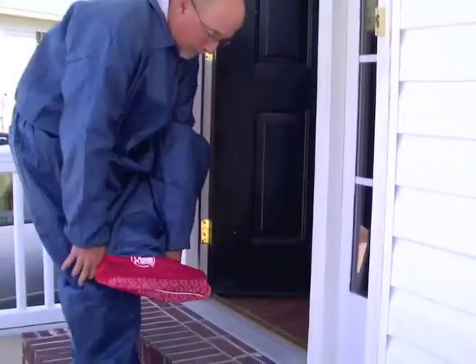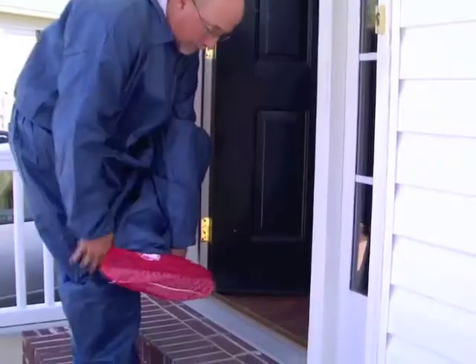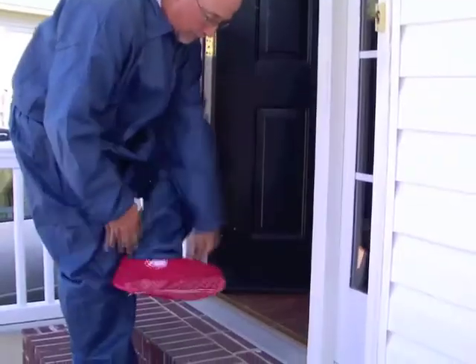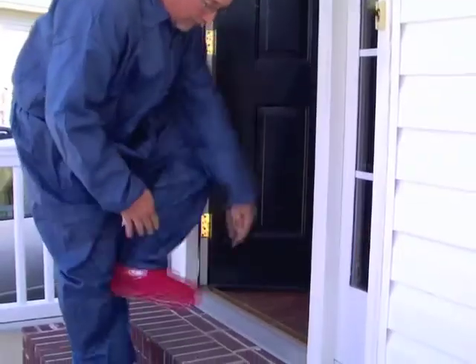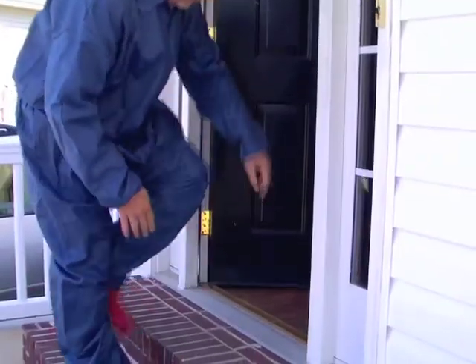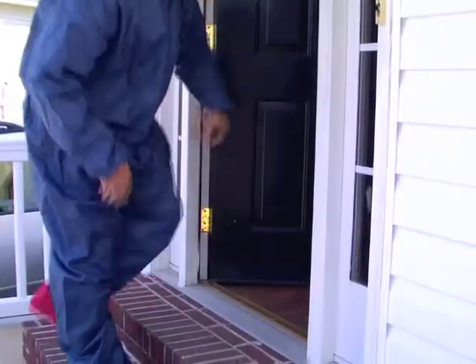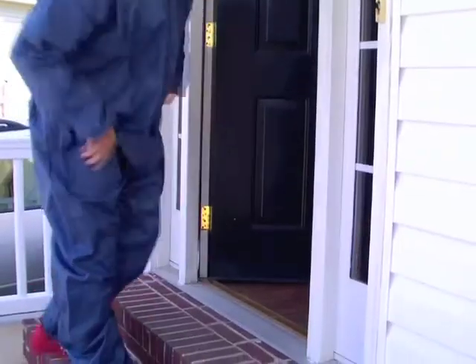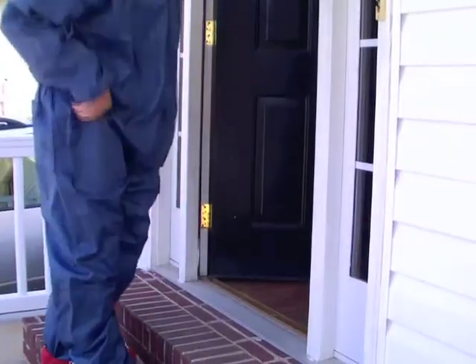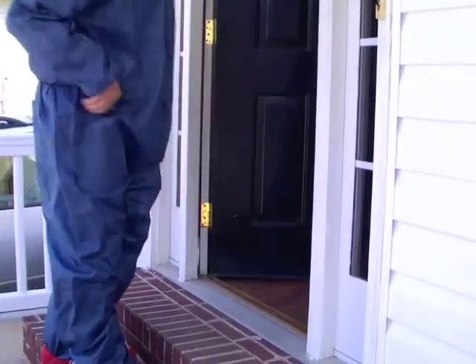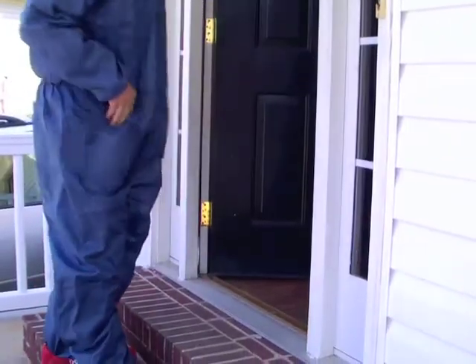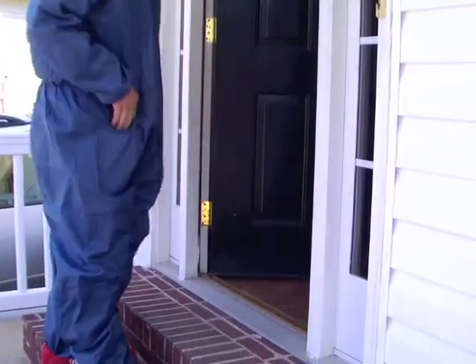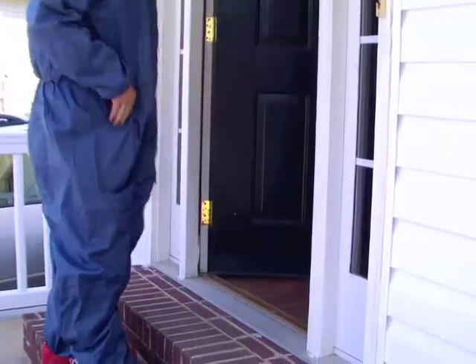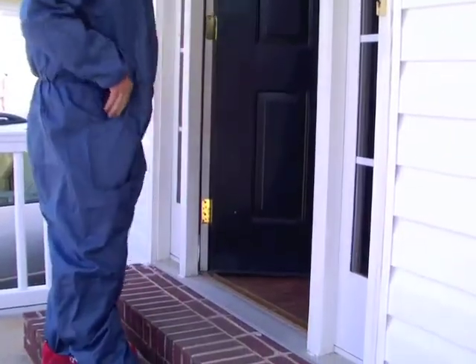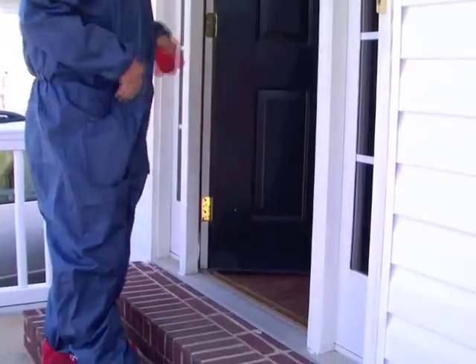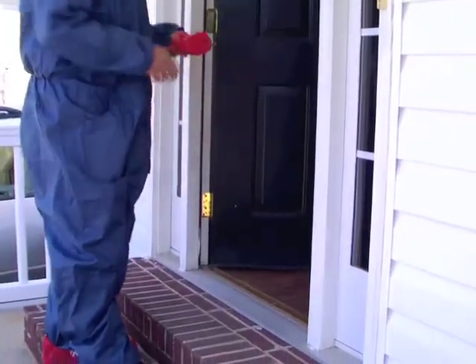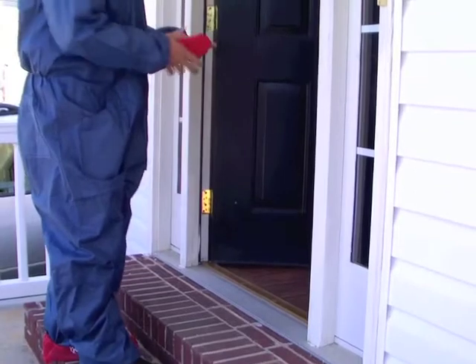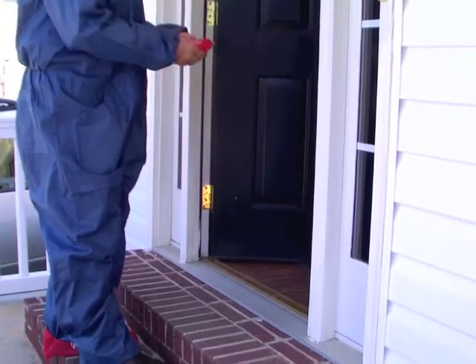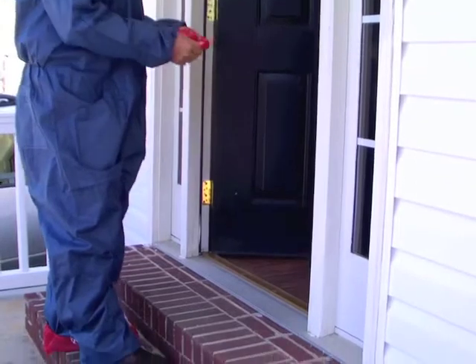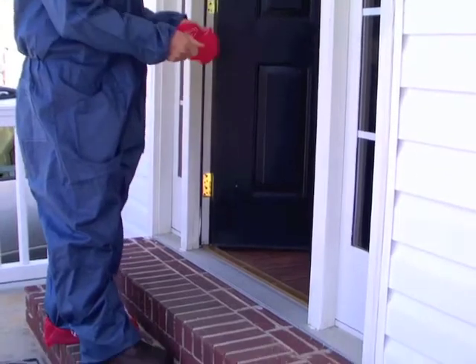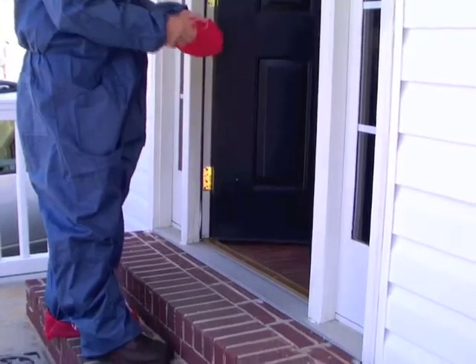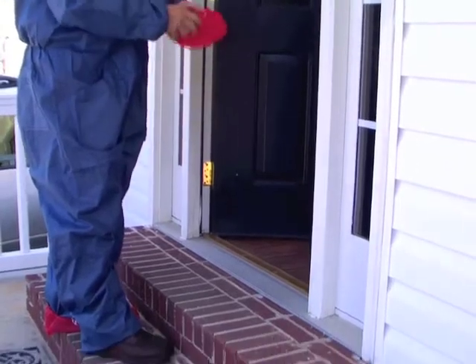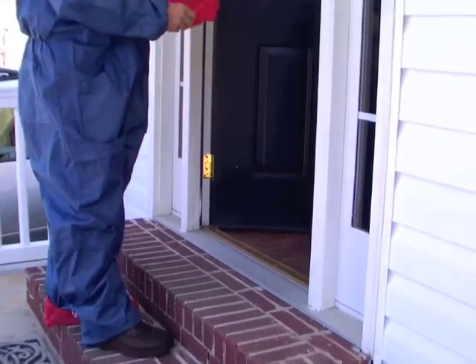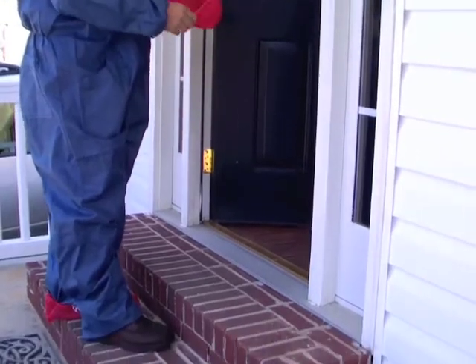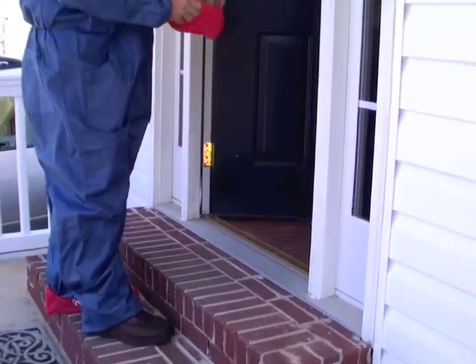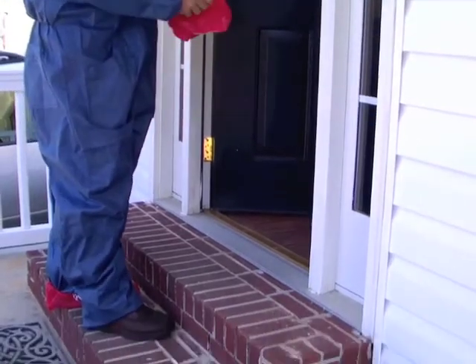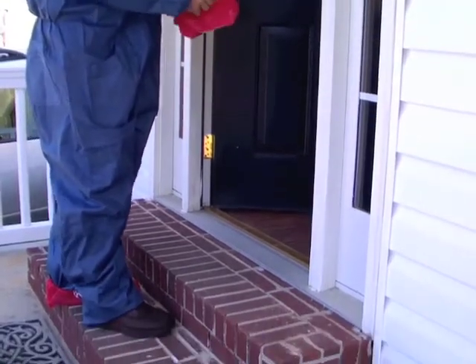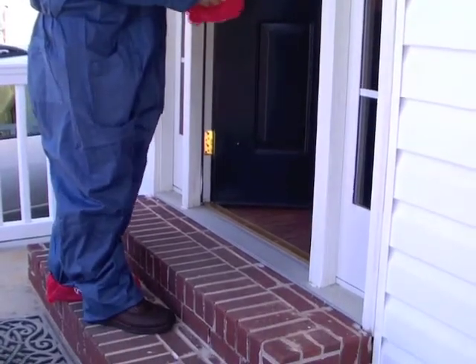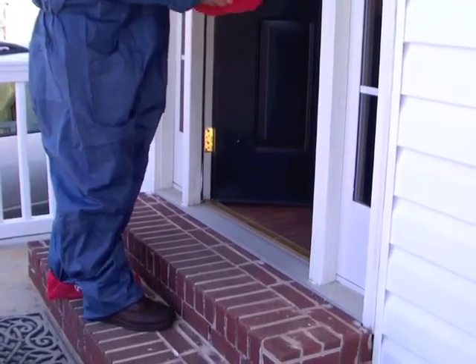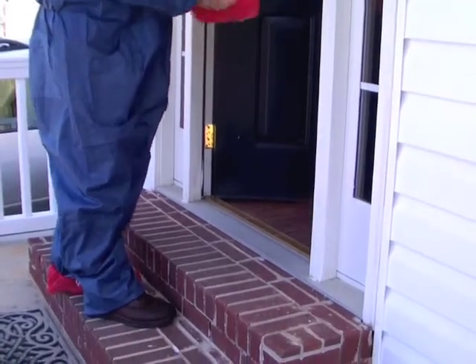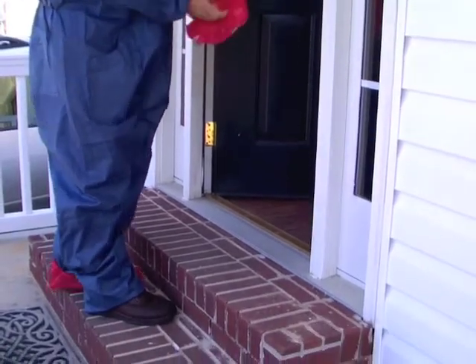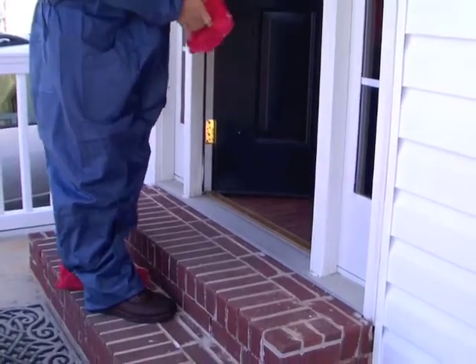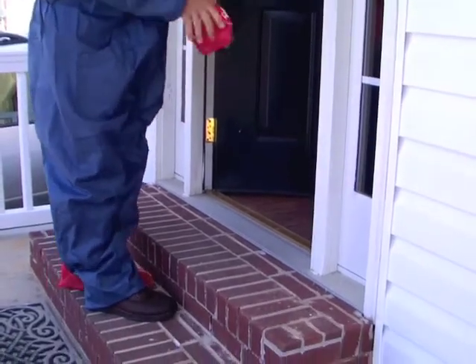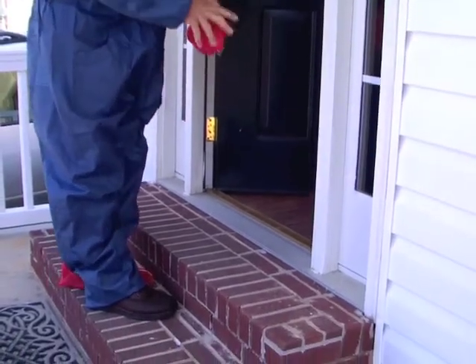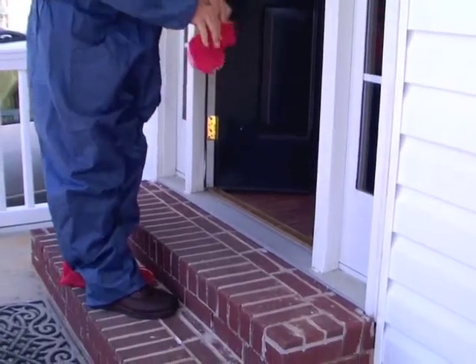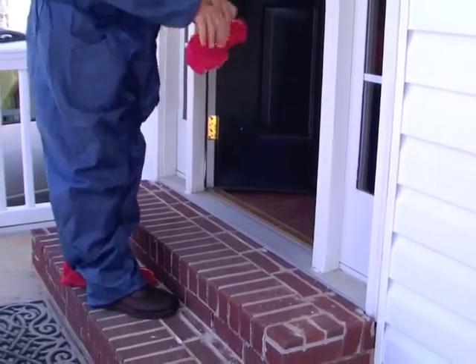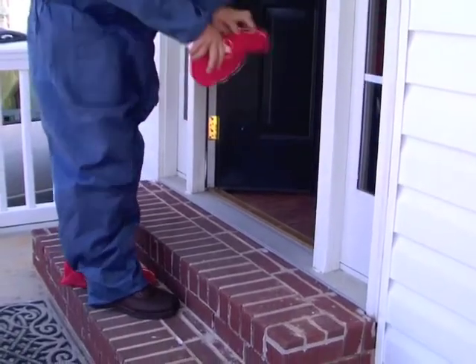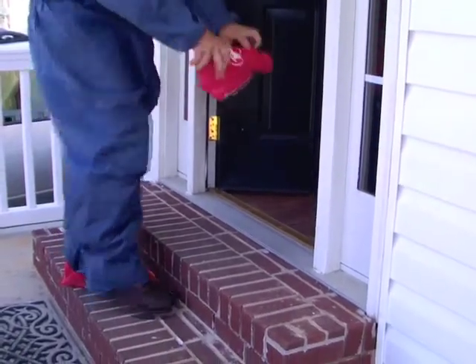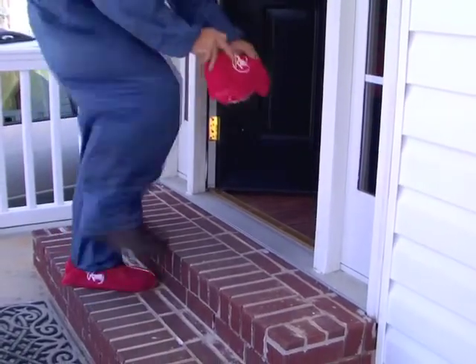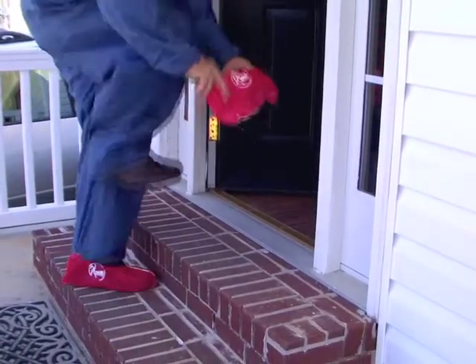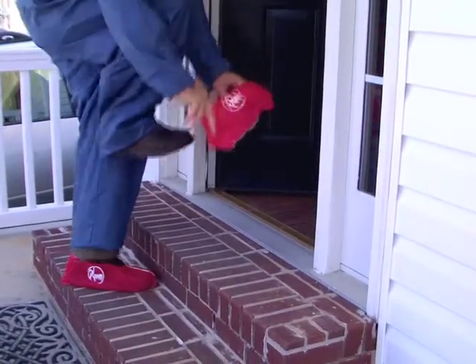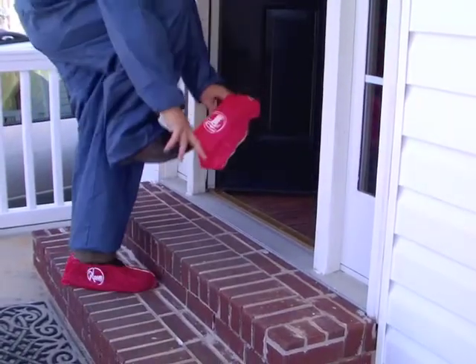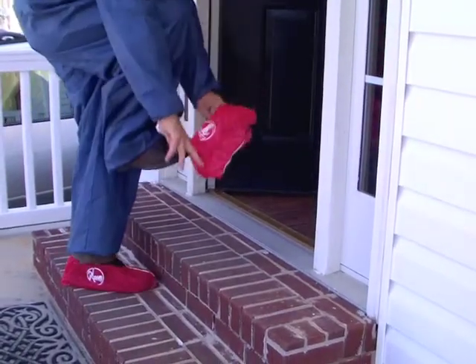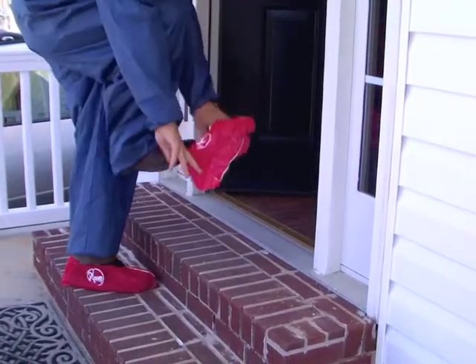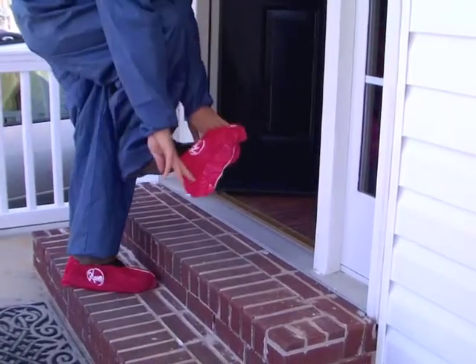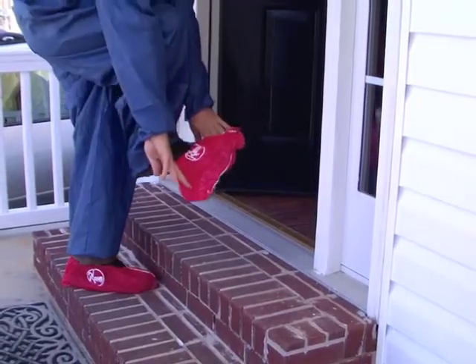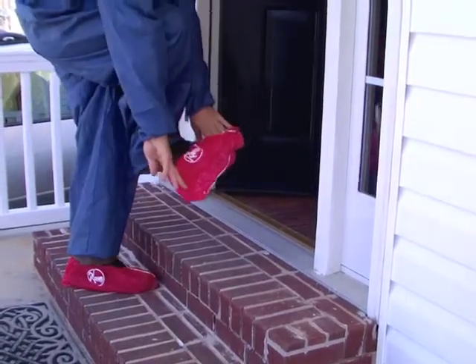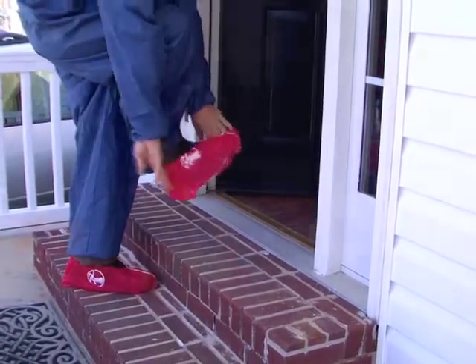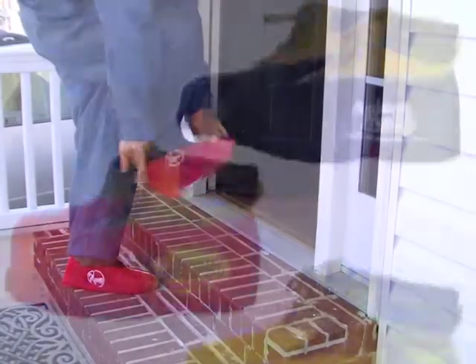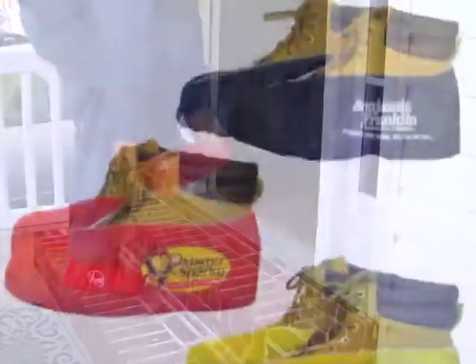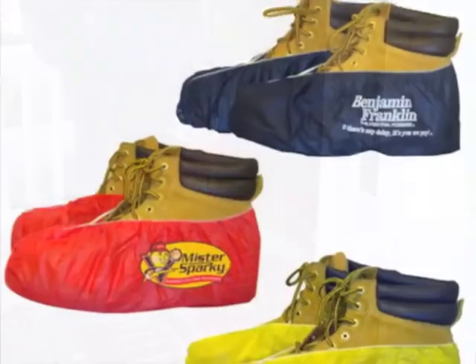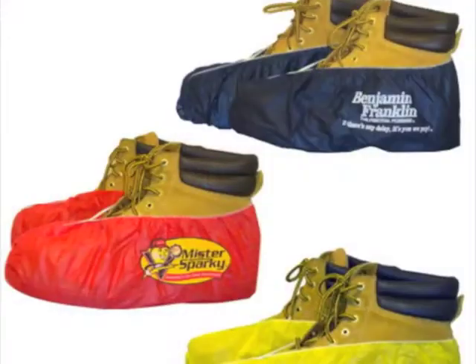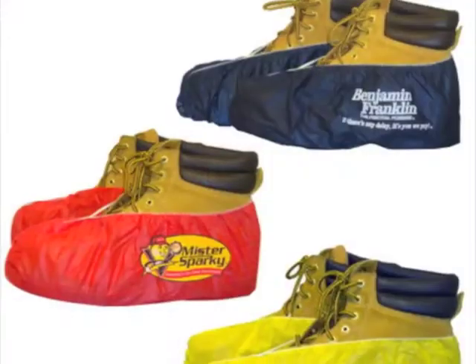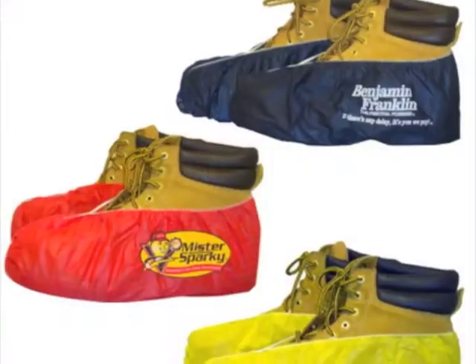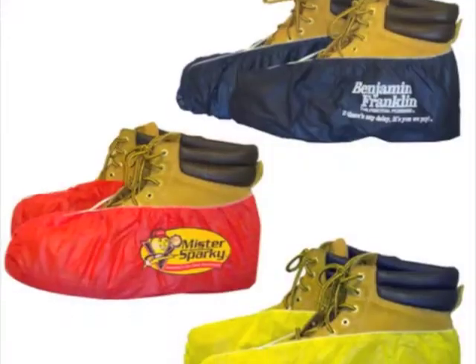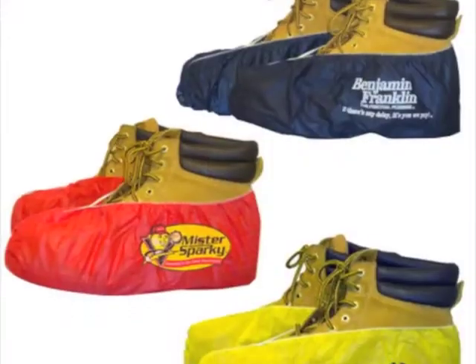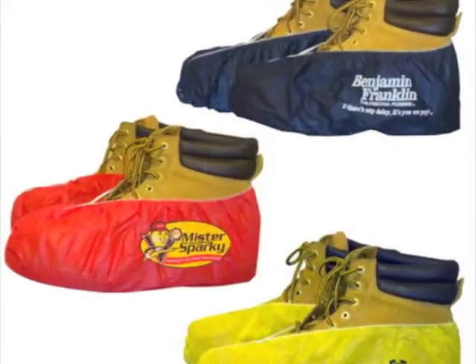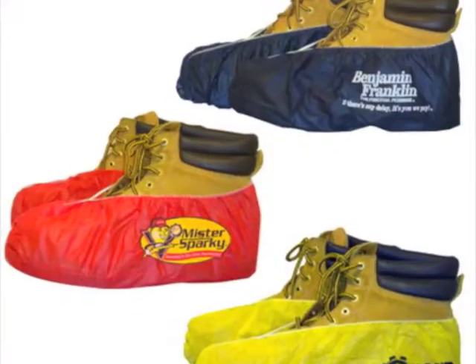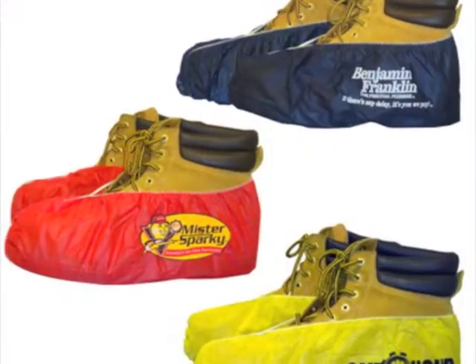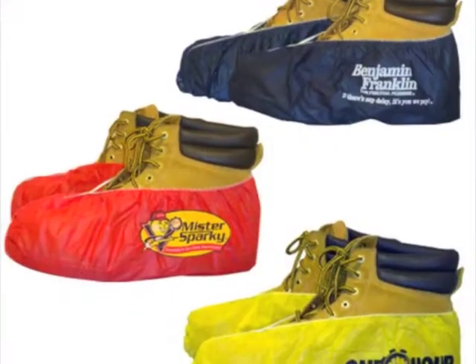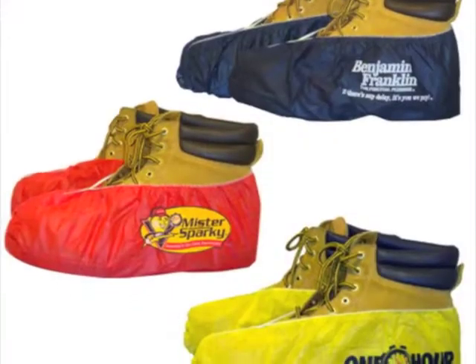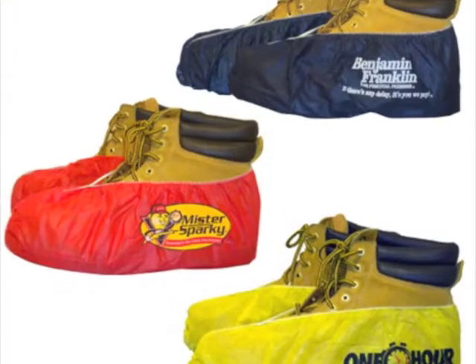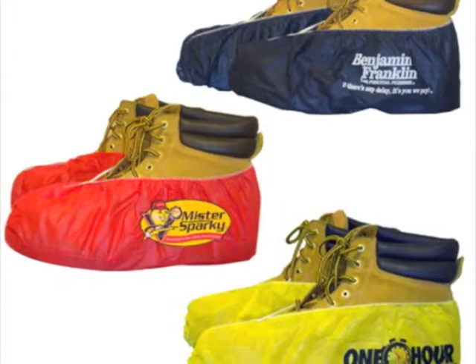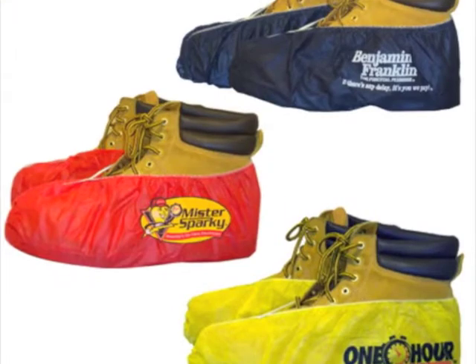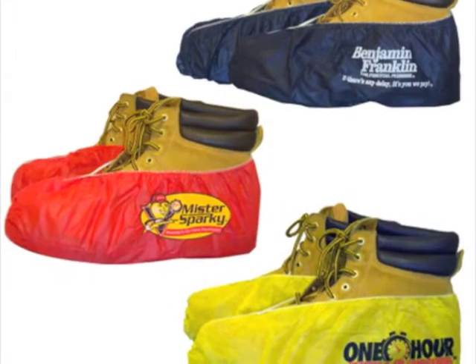Interested in having your logo printed on our shoe covers? Call today for details. We can custom print your logo on our BeWear Shoe Covers to help you brand your company.